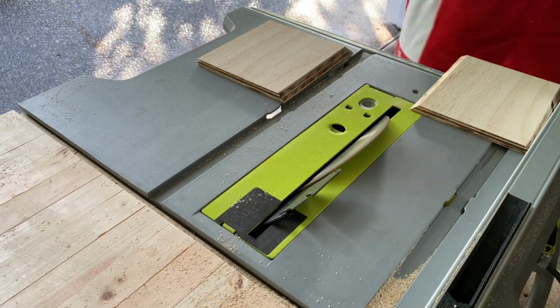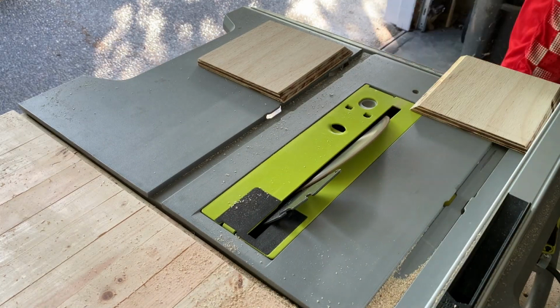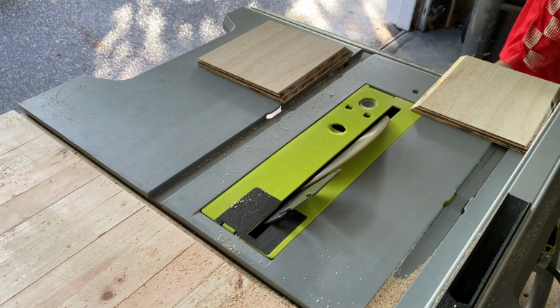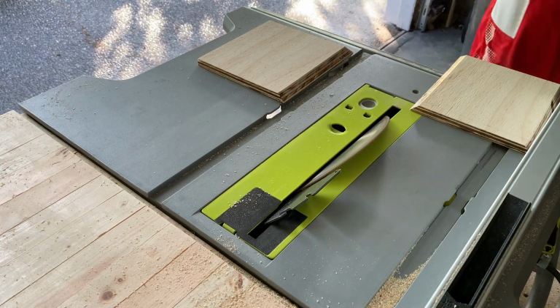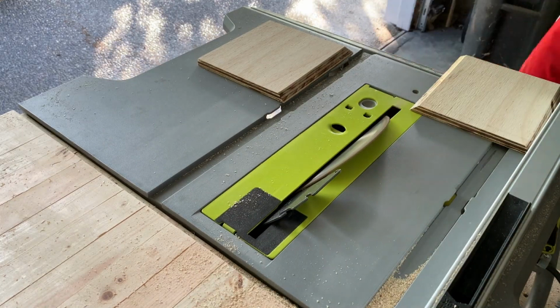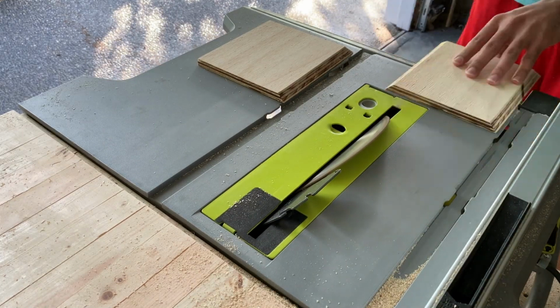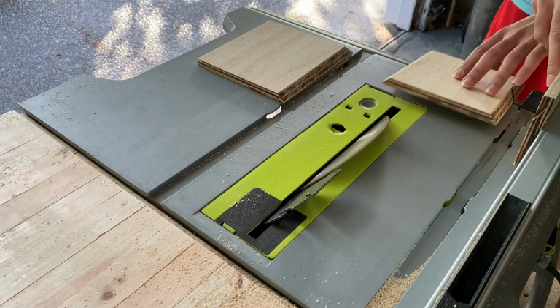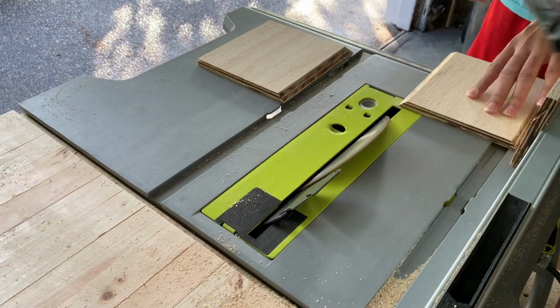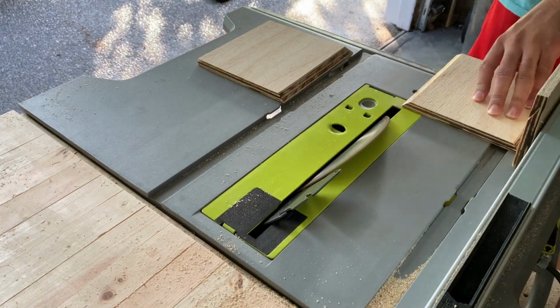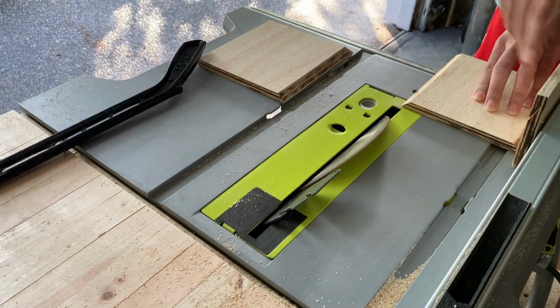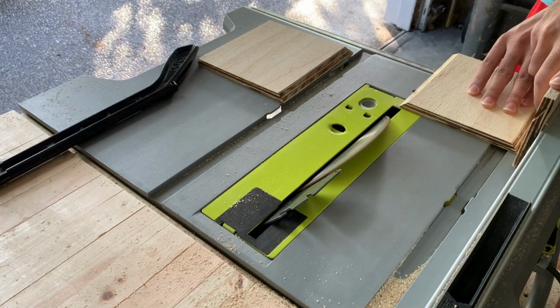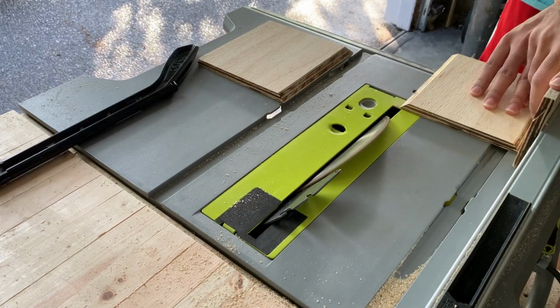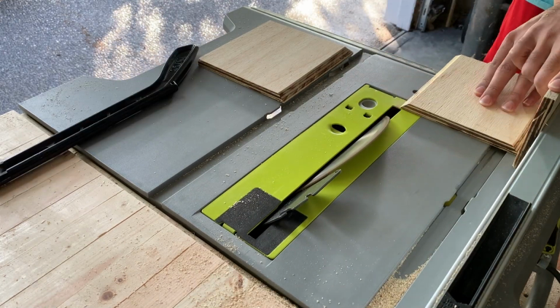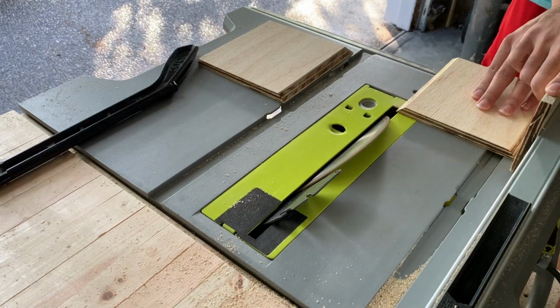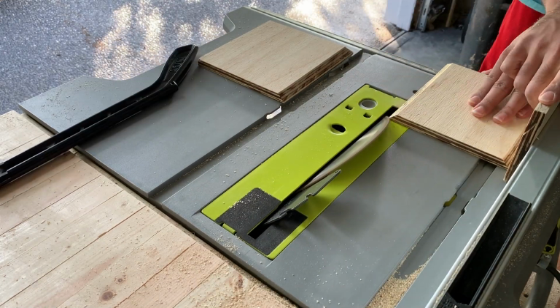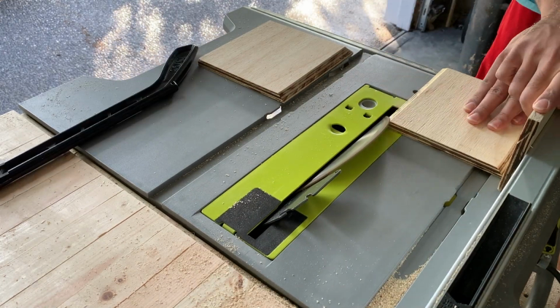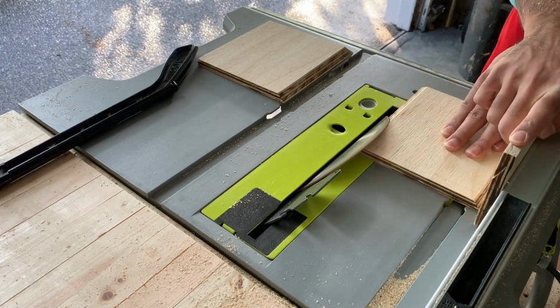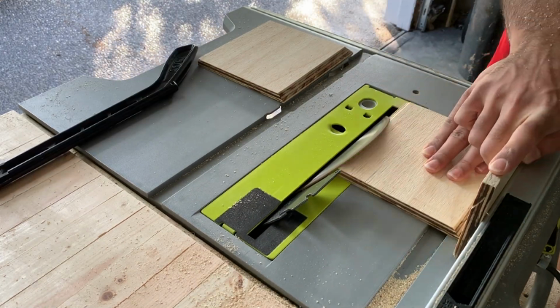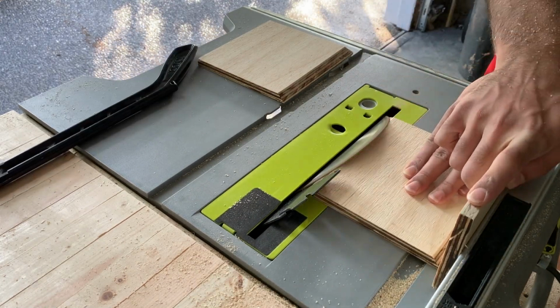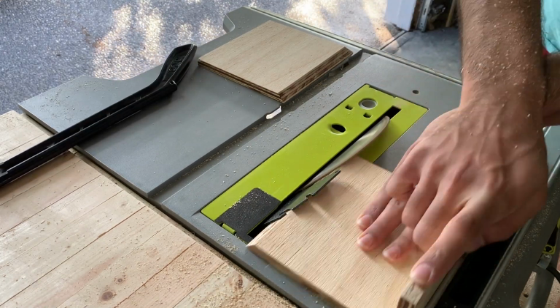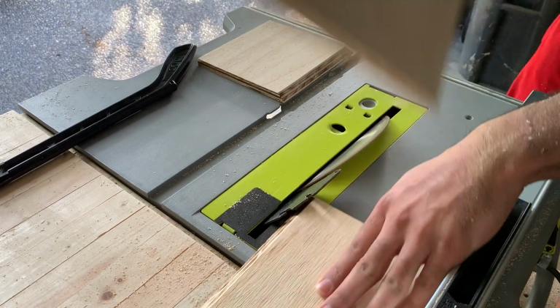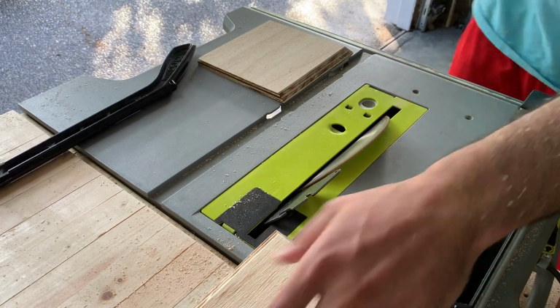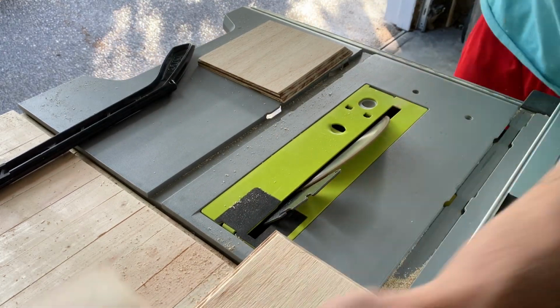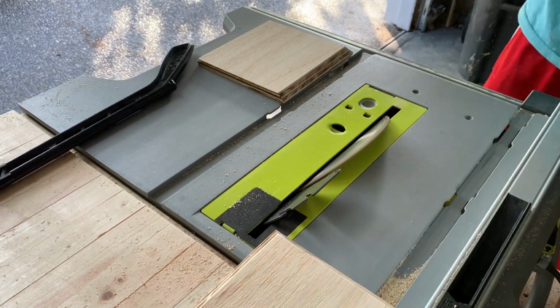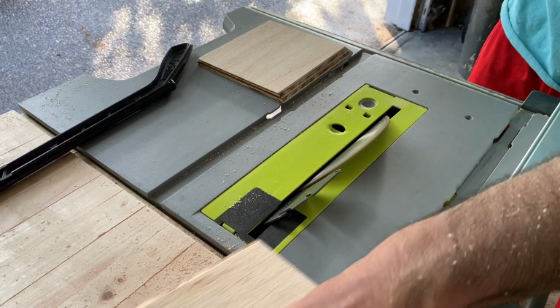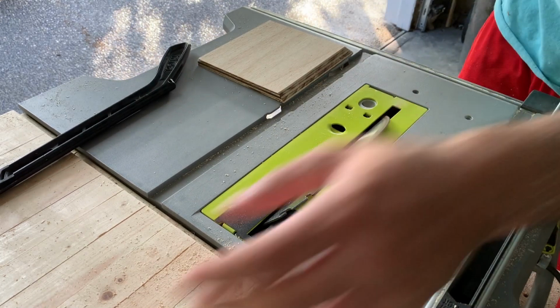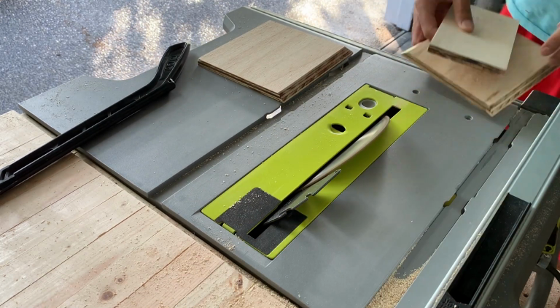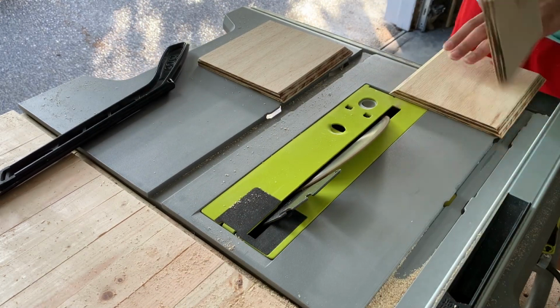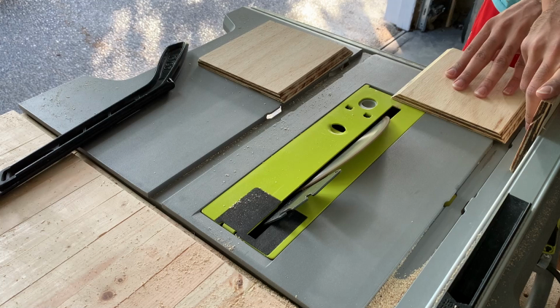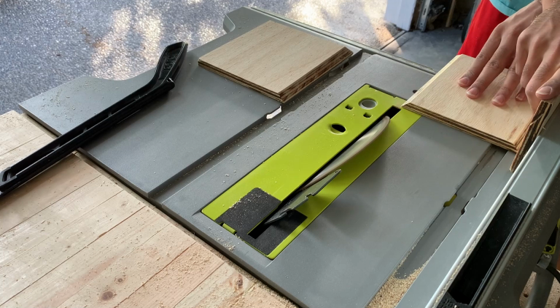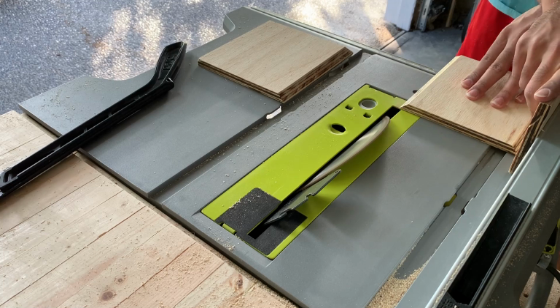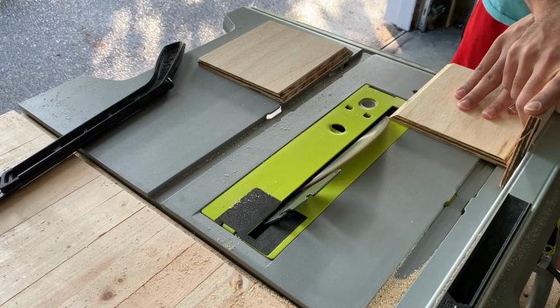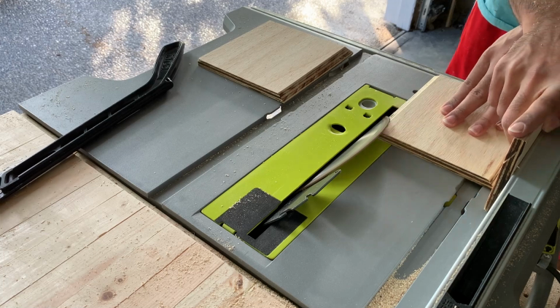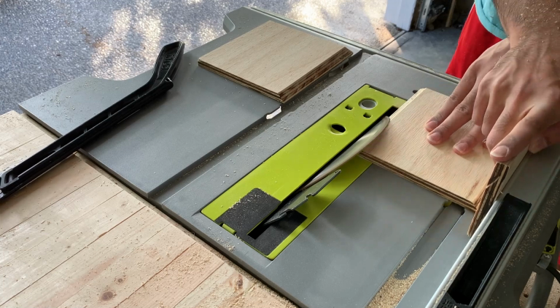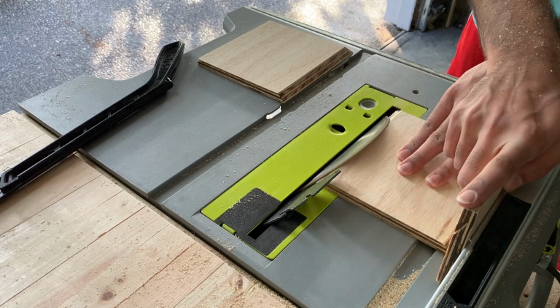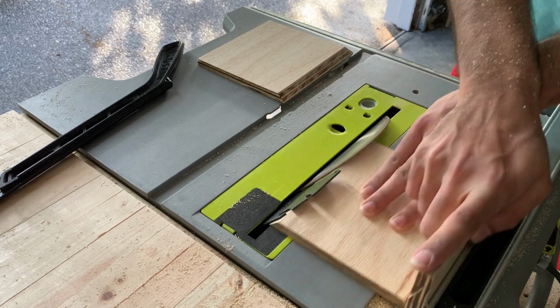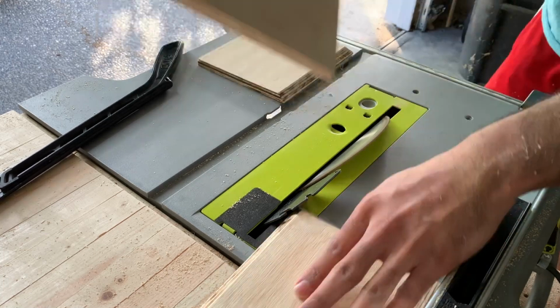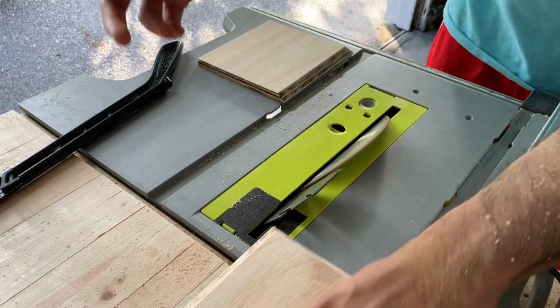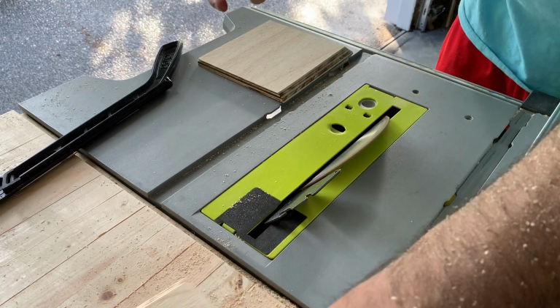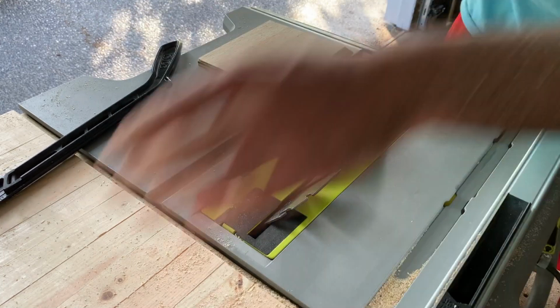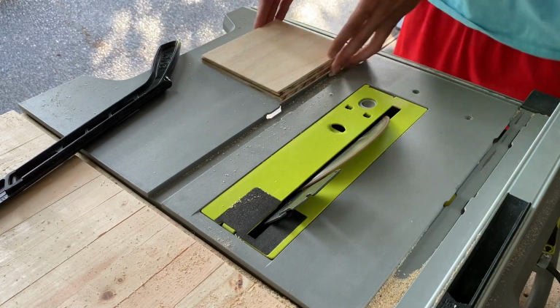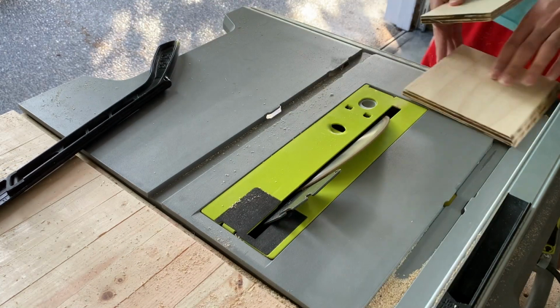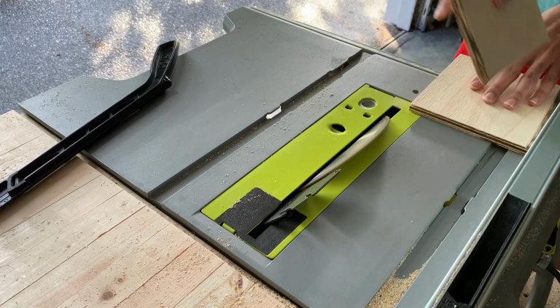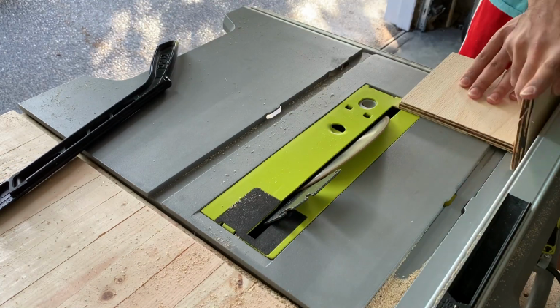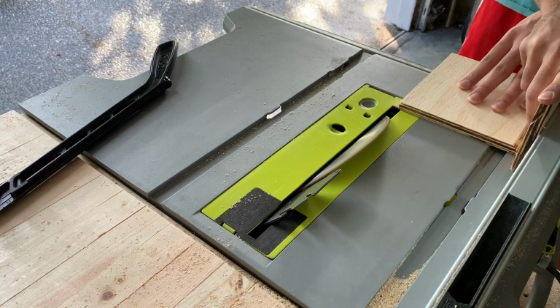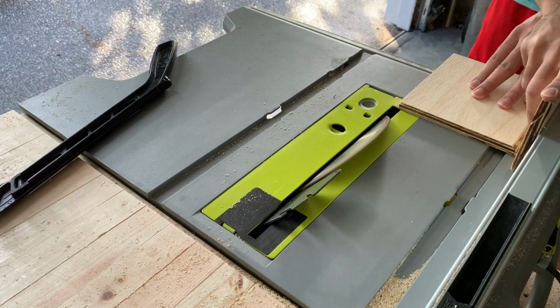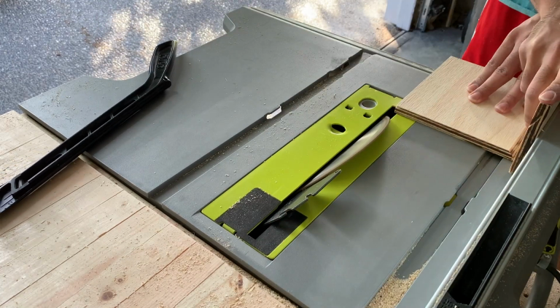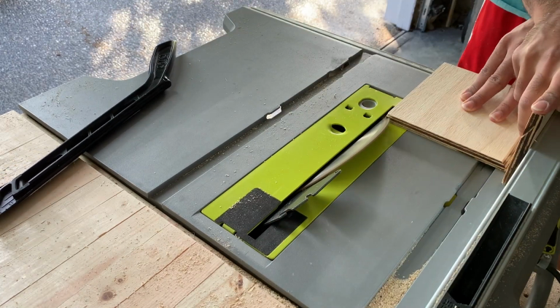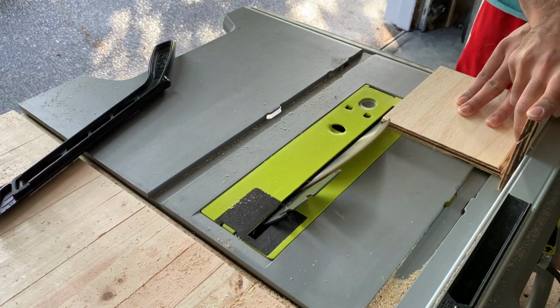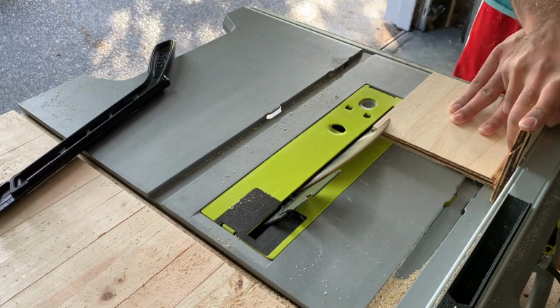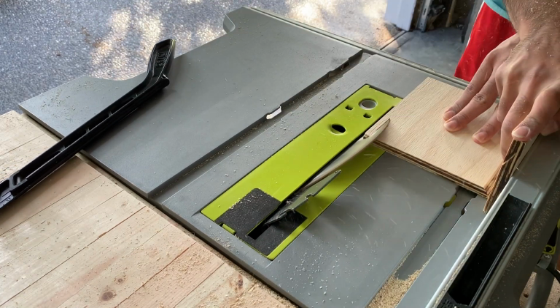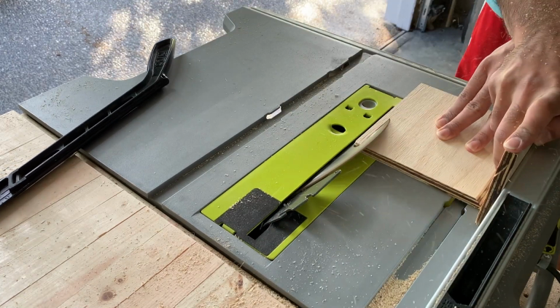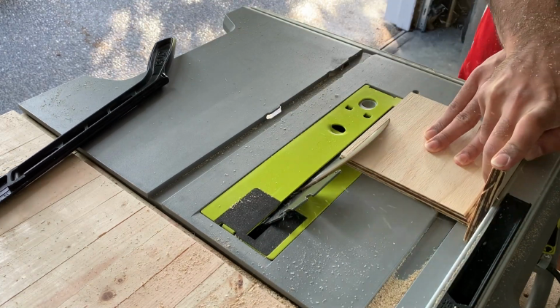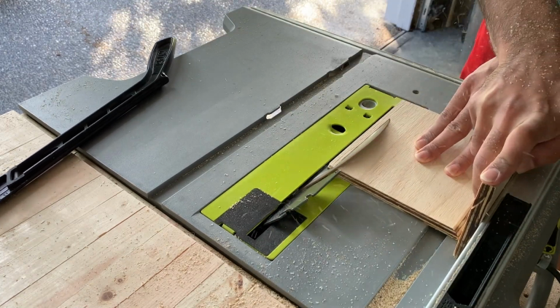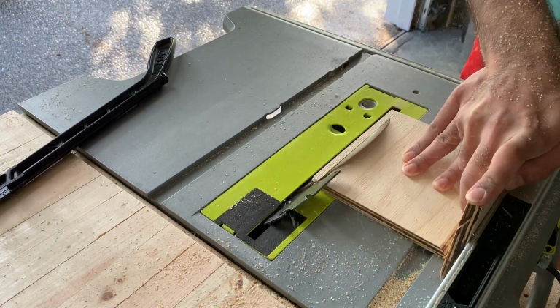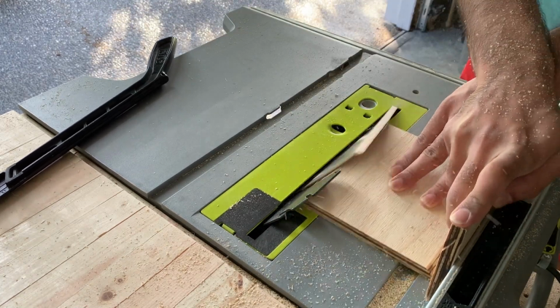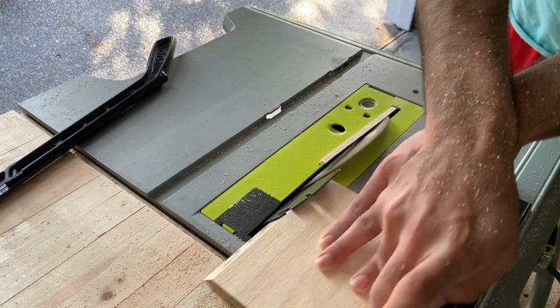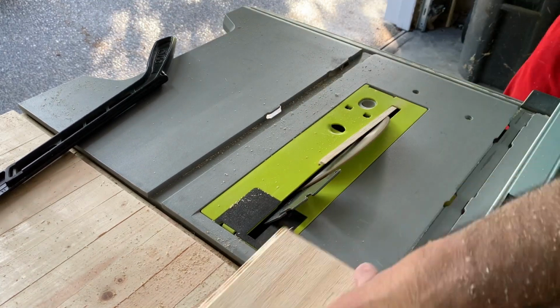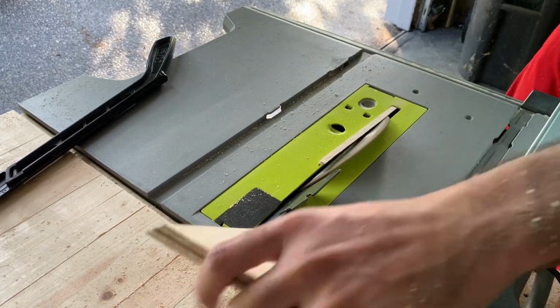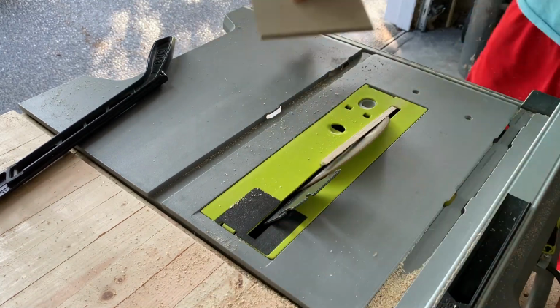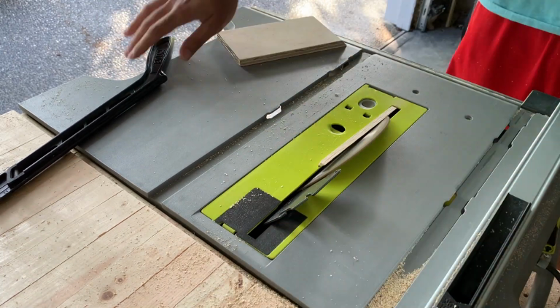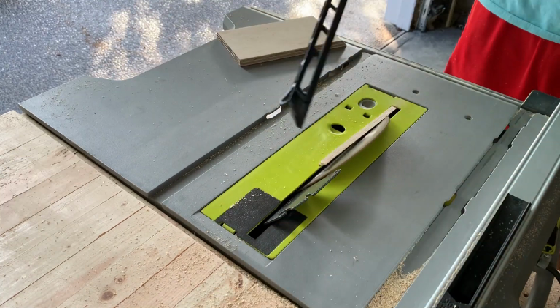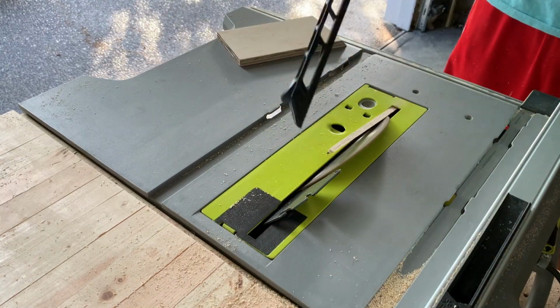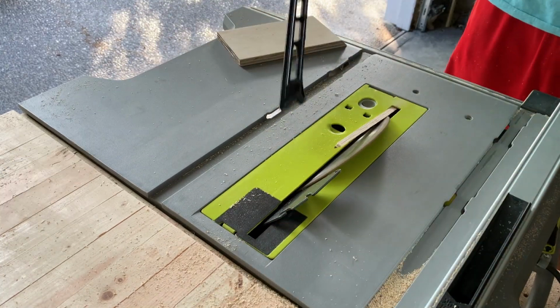Perhaps I'm getting a little too comfortable with the saw, since as you can see my fingers got pretty close to the saw blade.